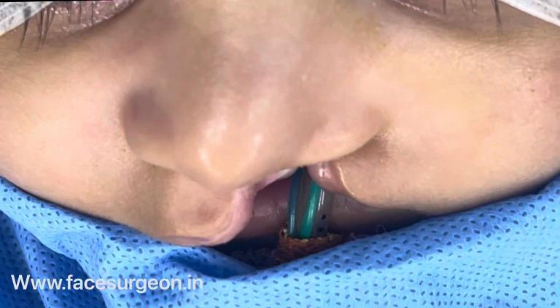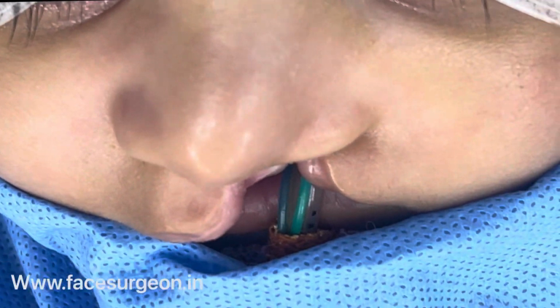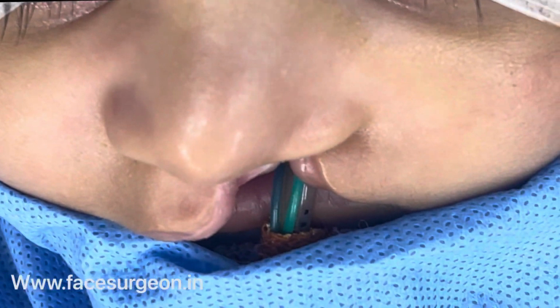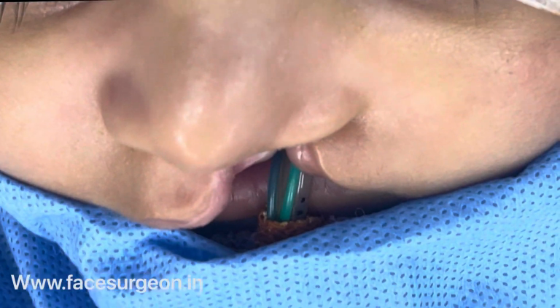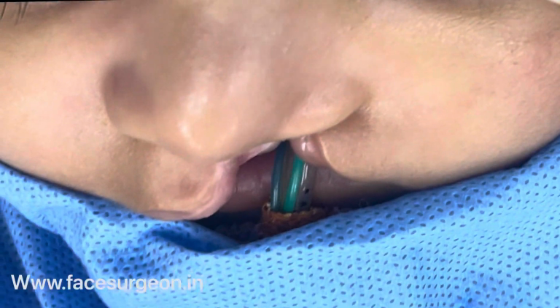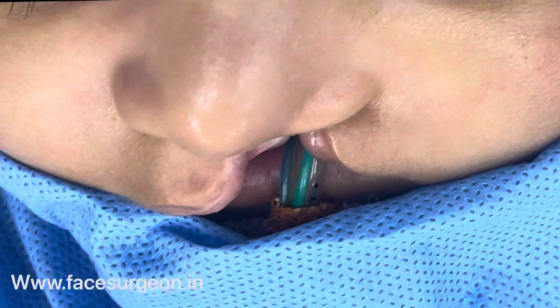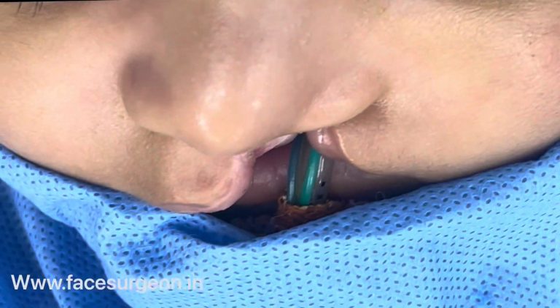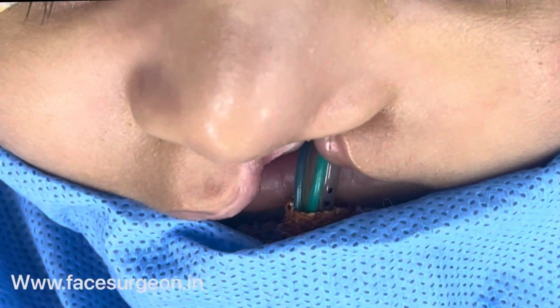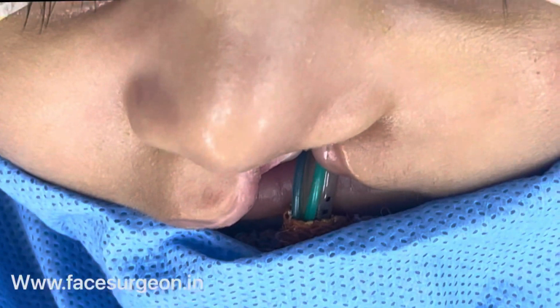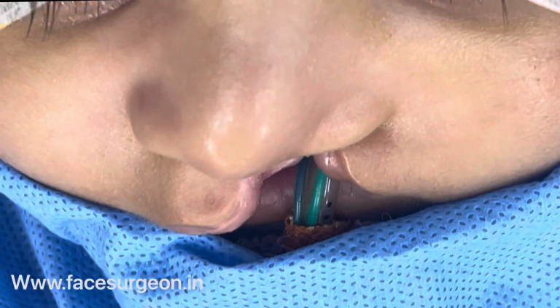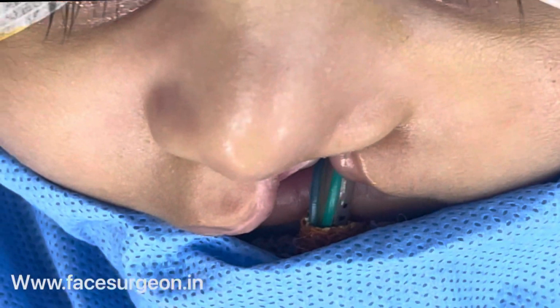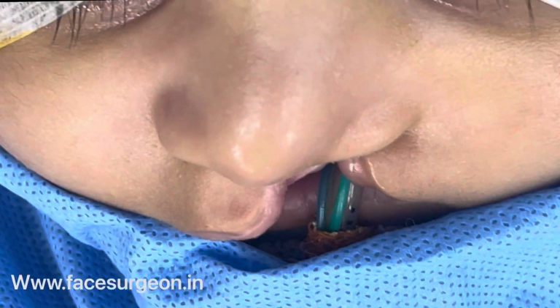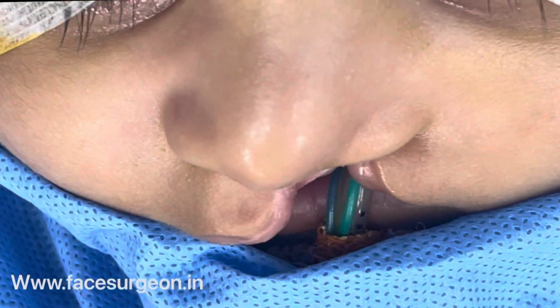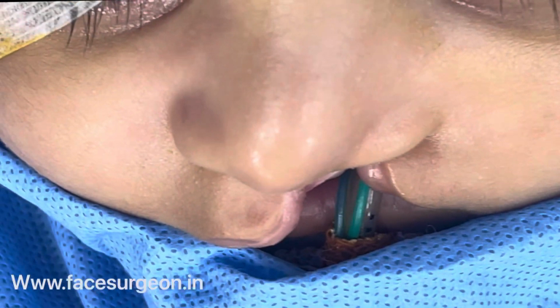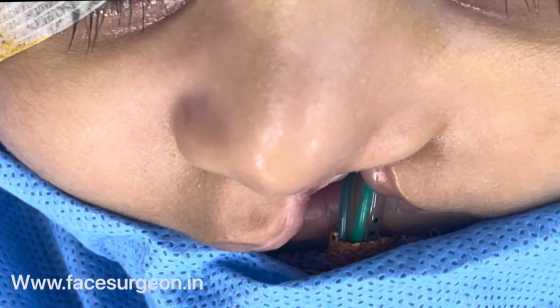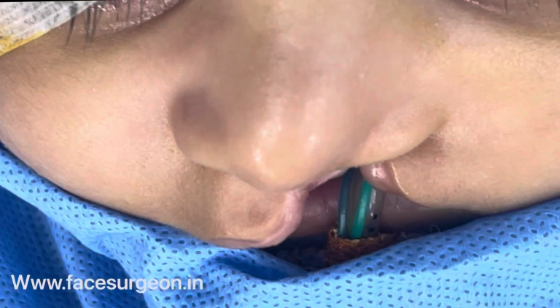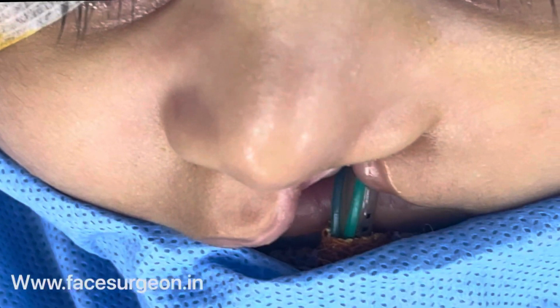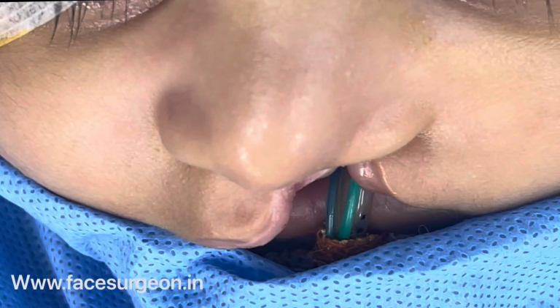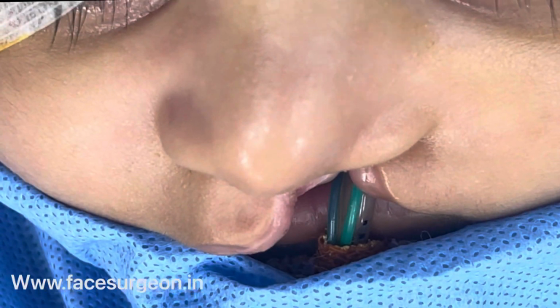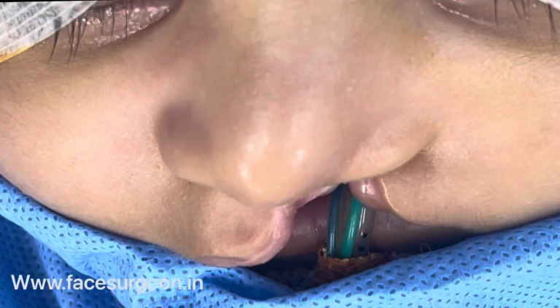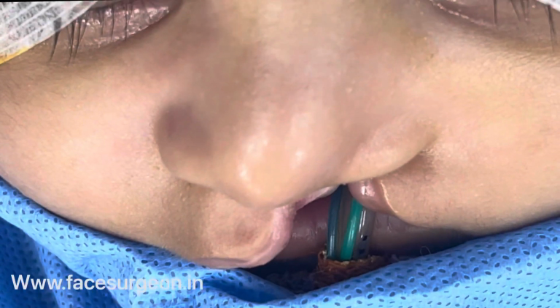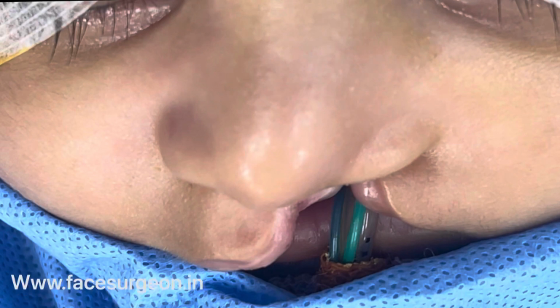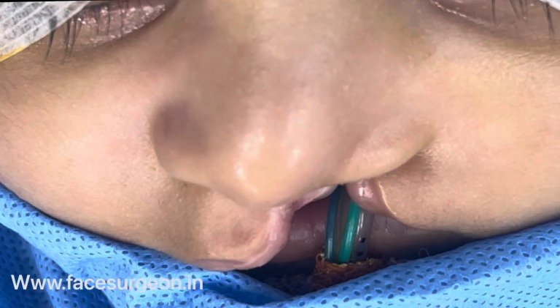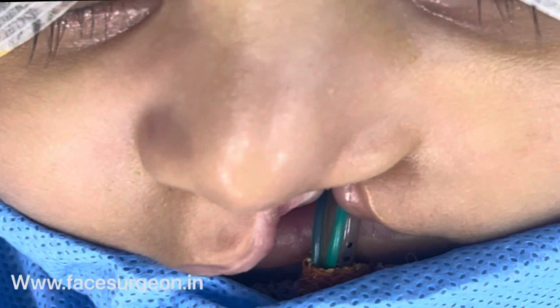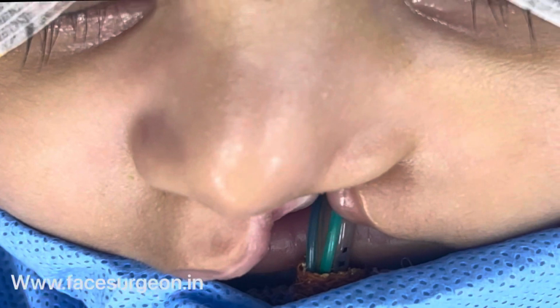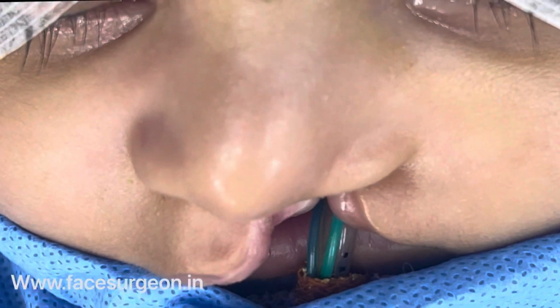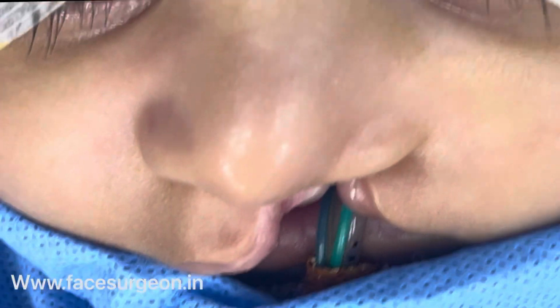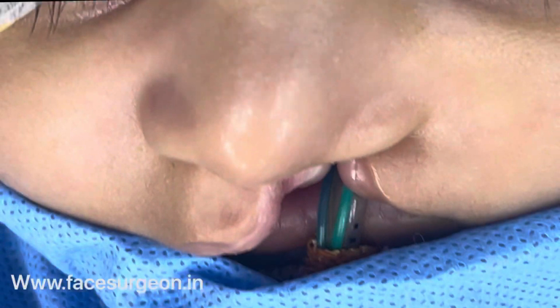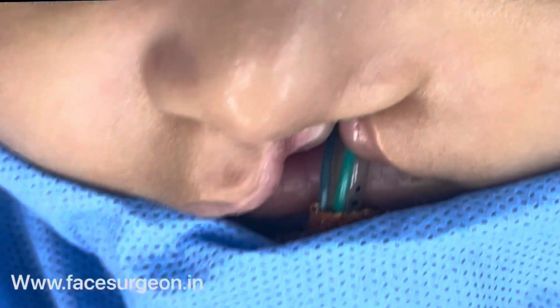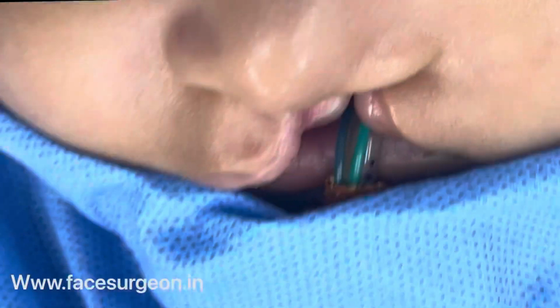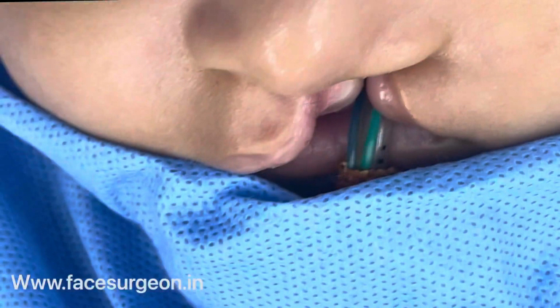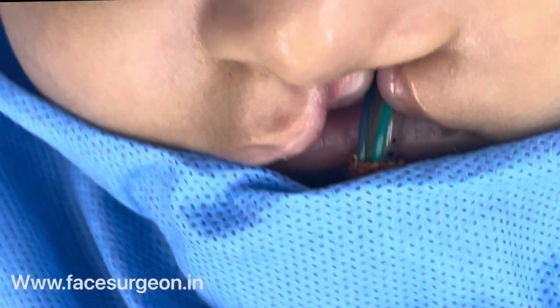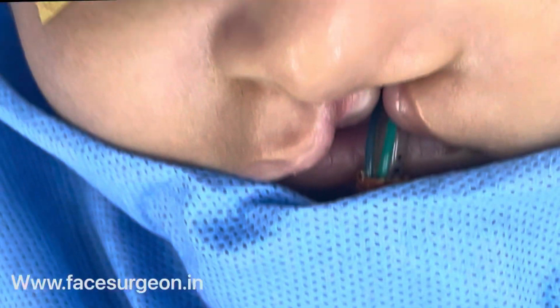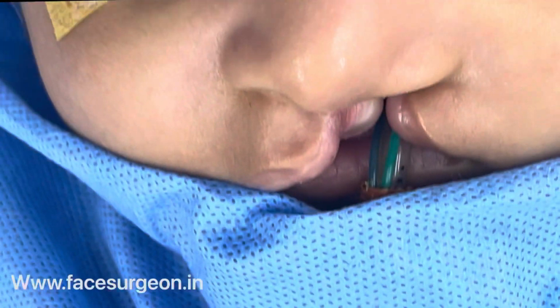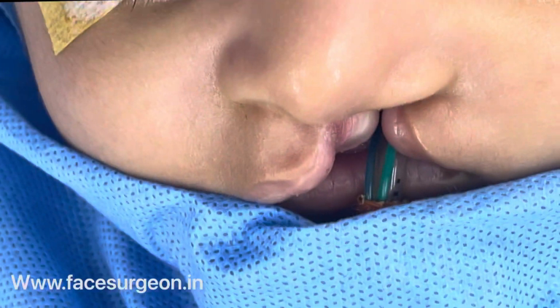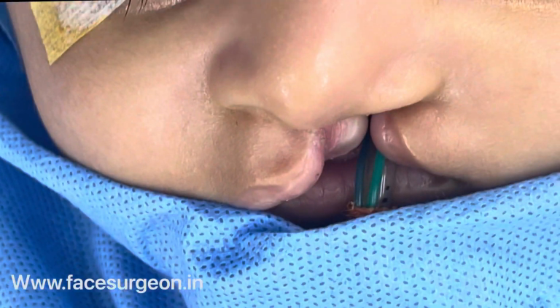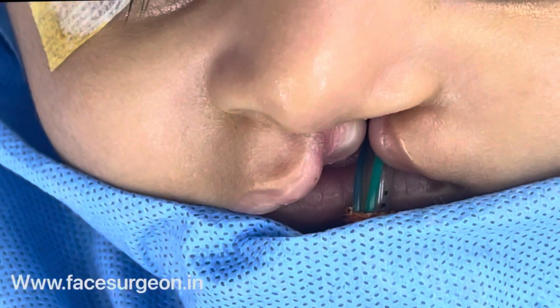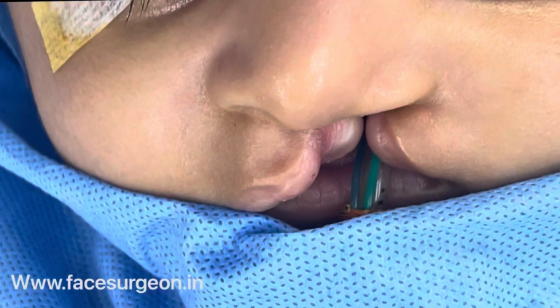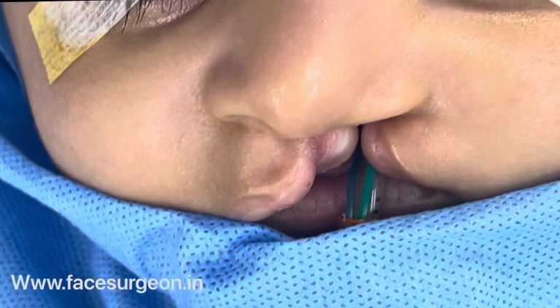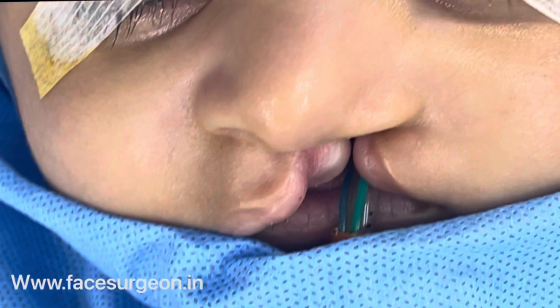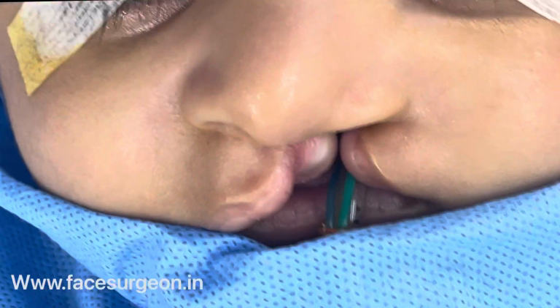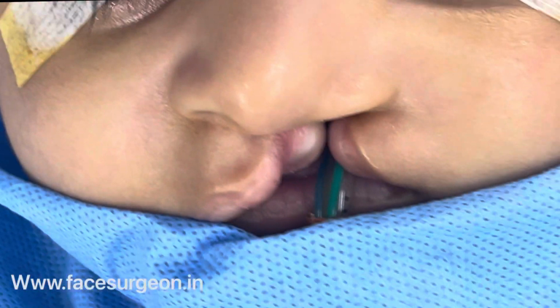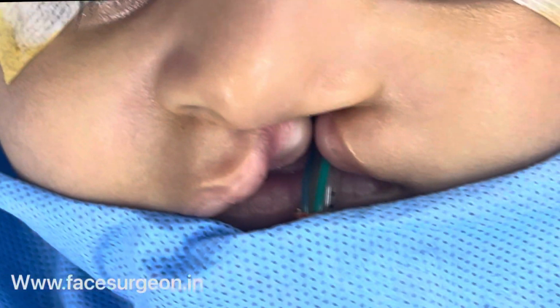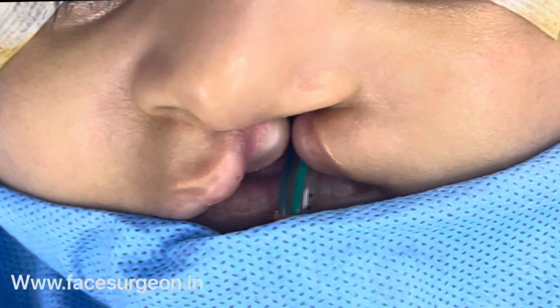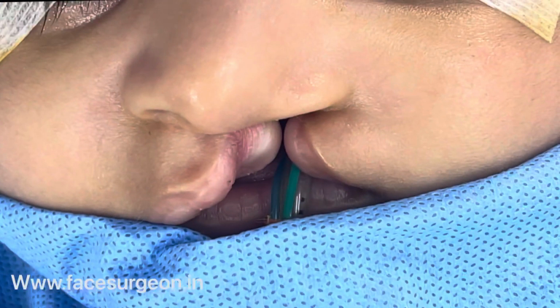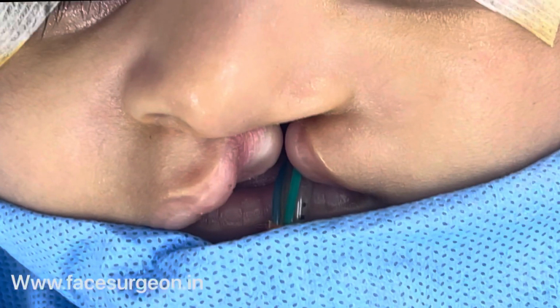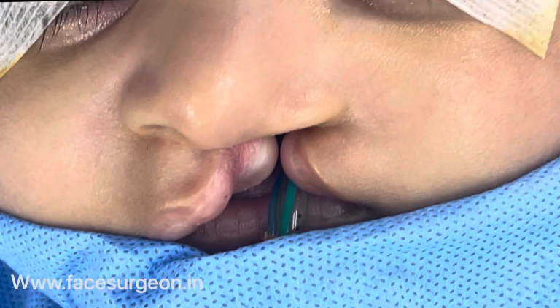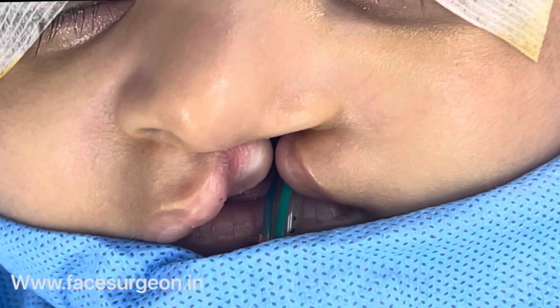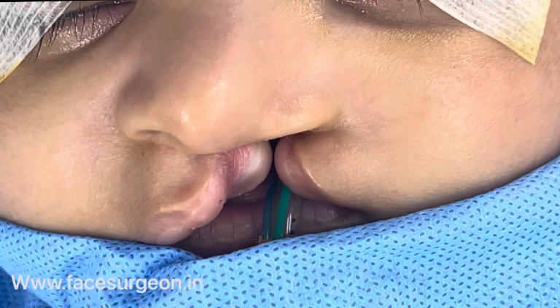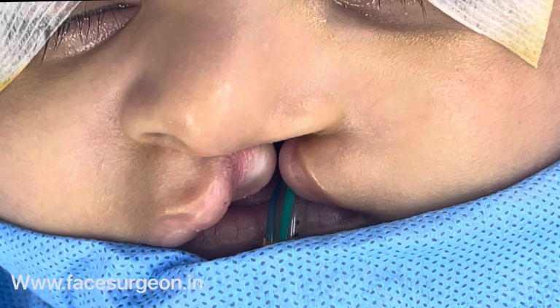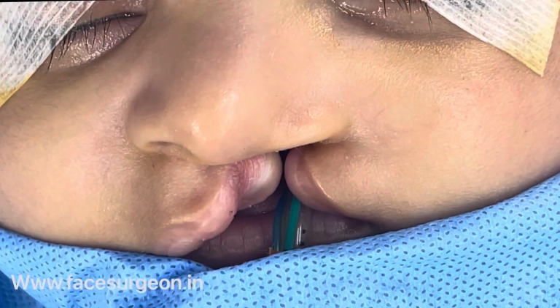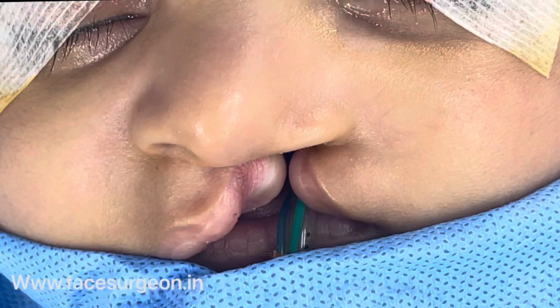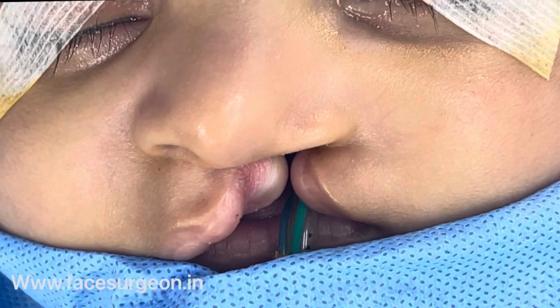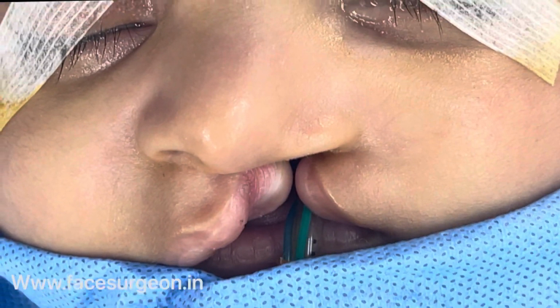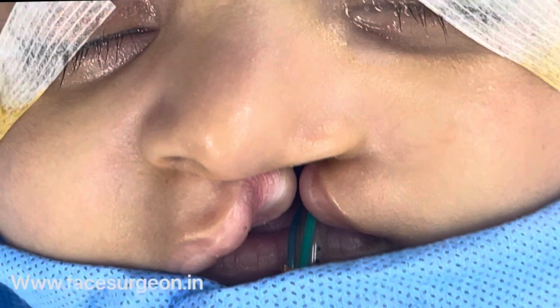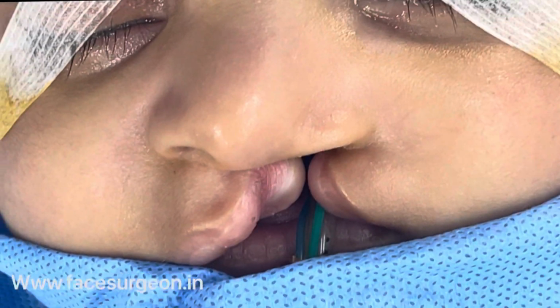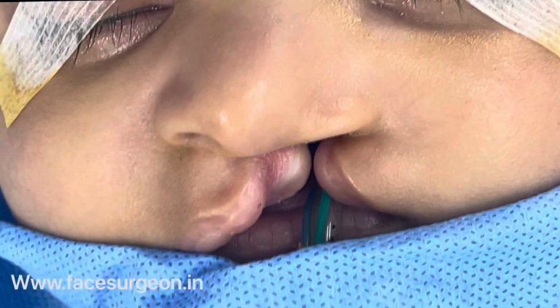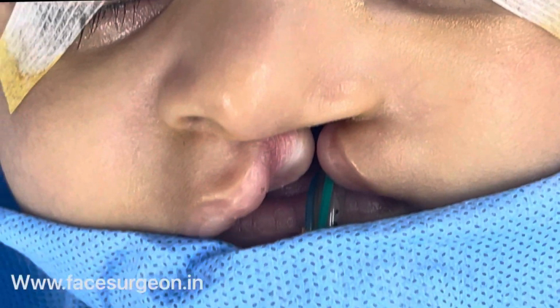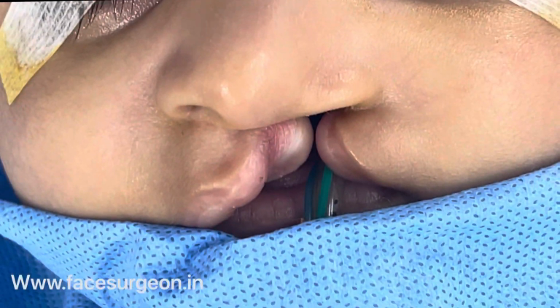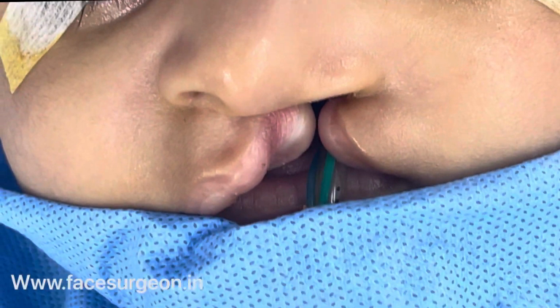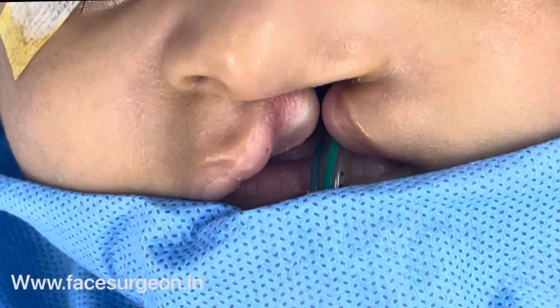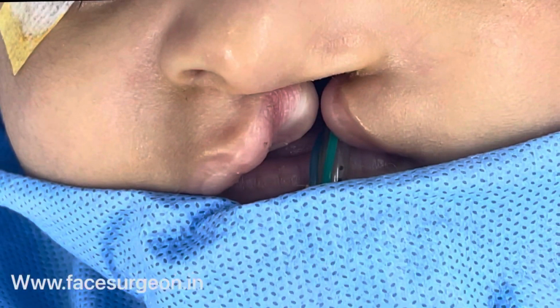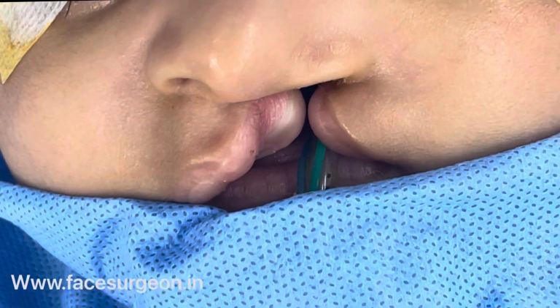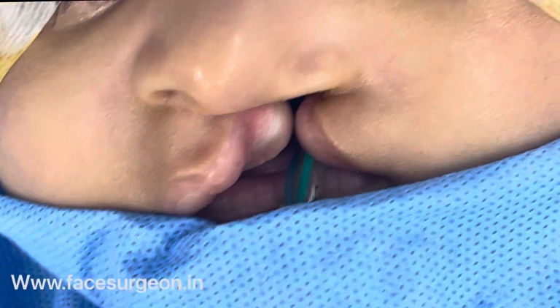This is a very wide clip, left-sided, complete one. This part will start the surgery.